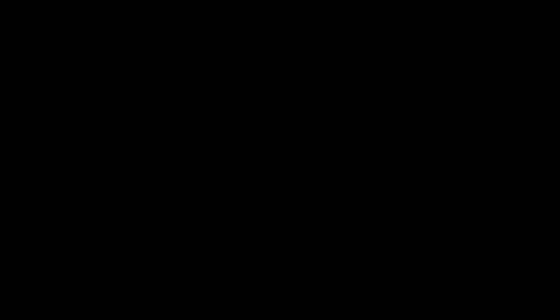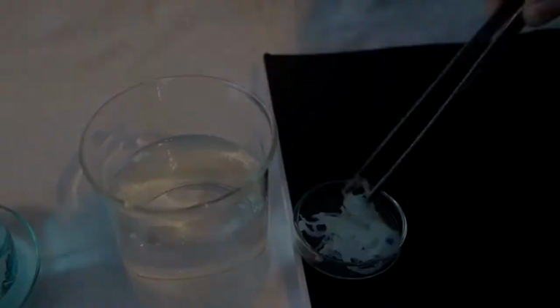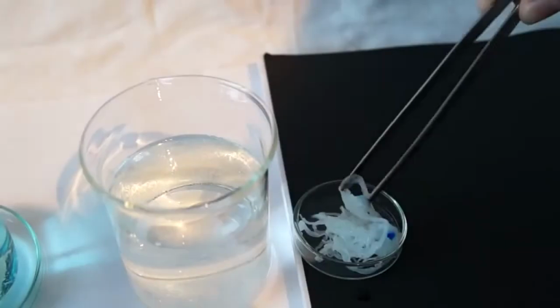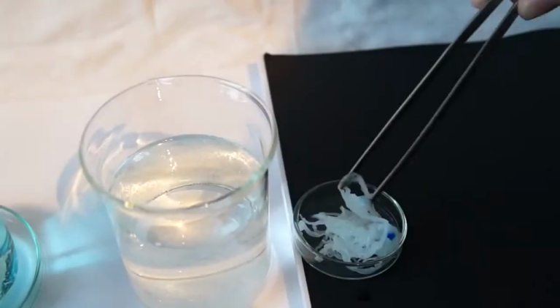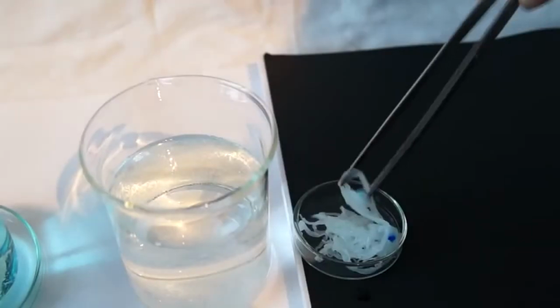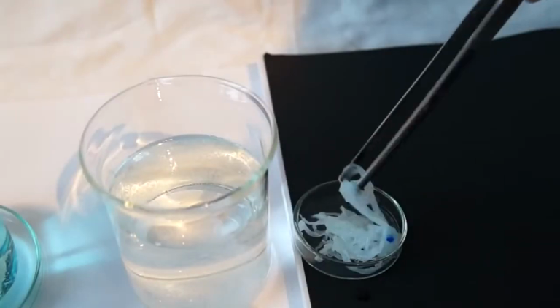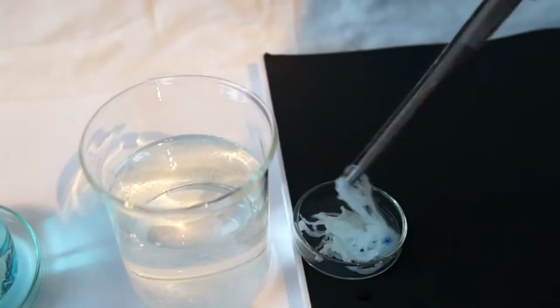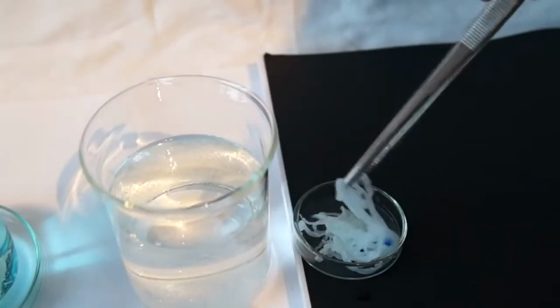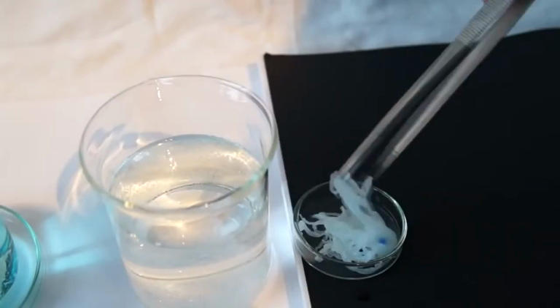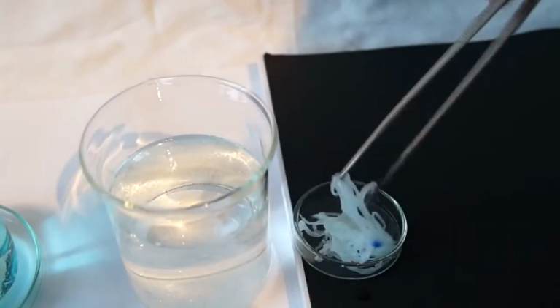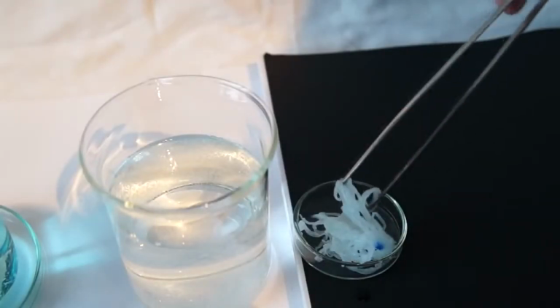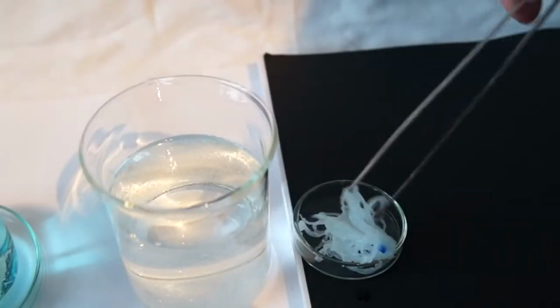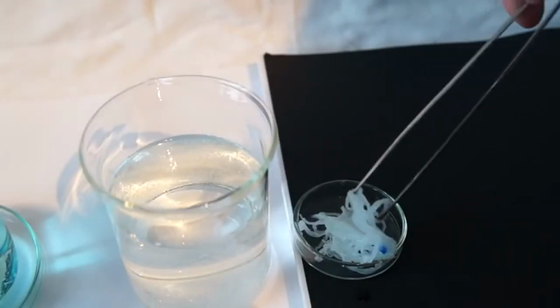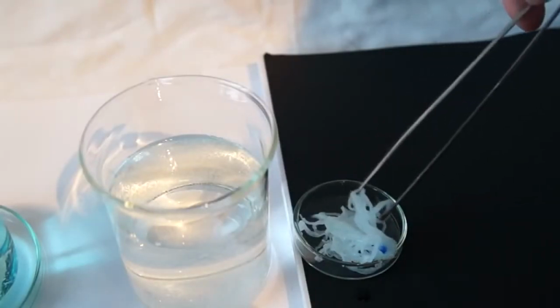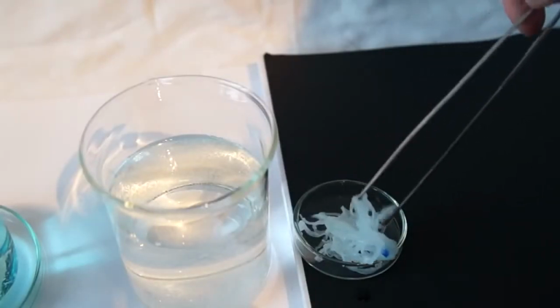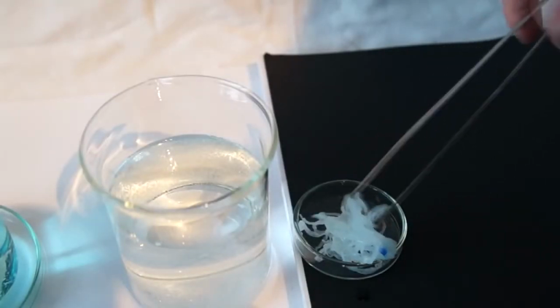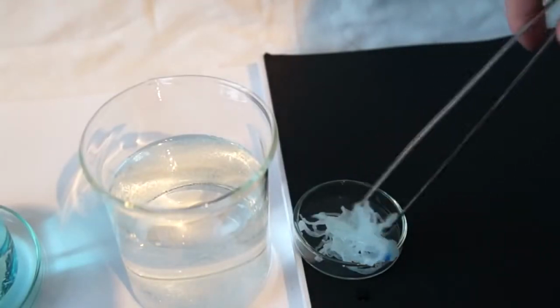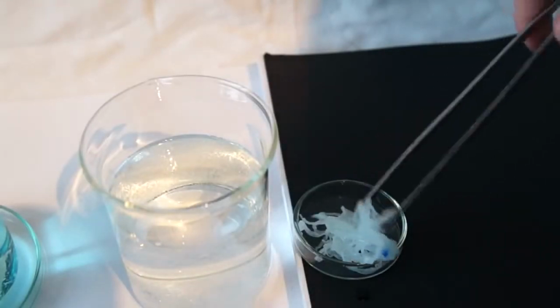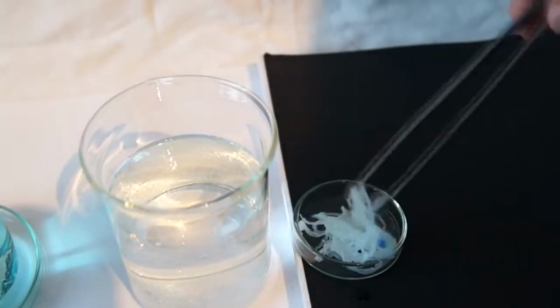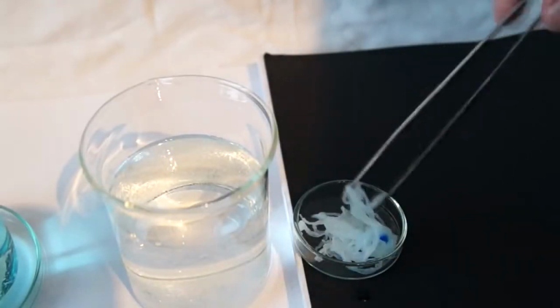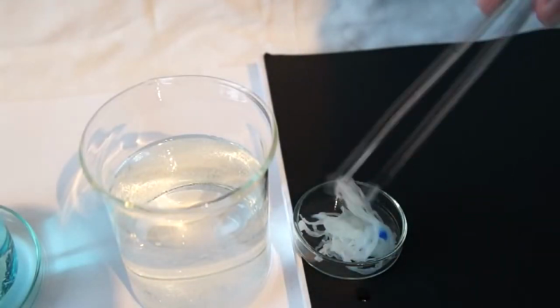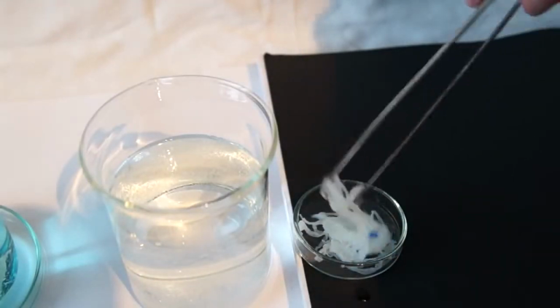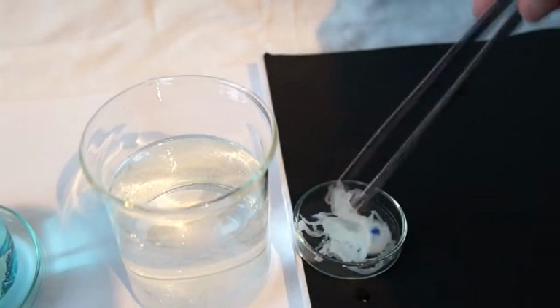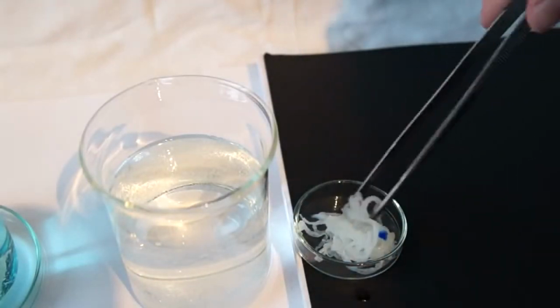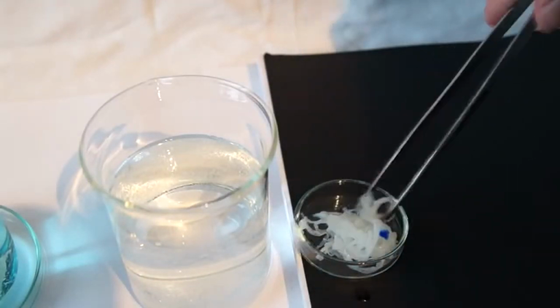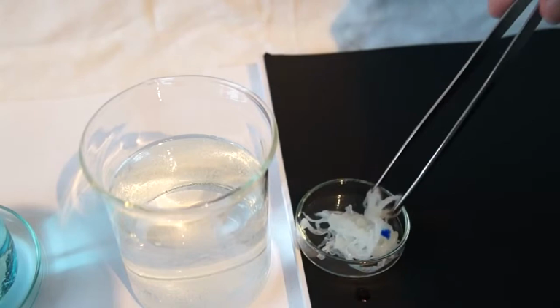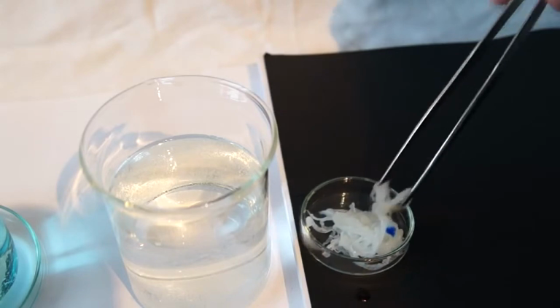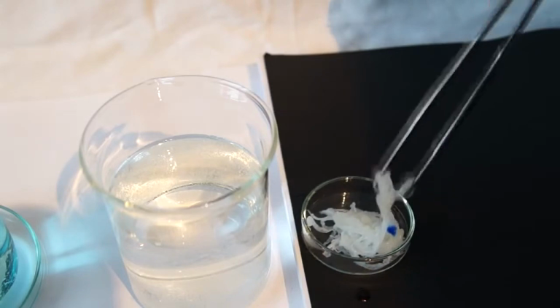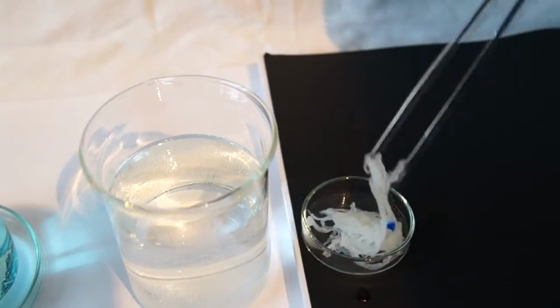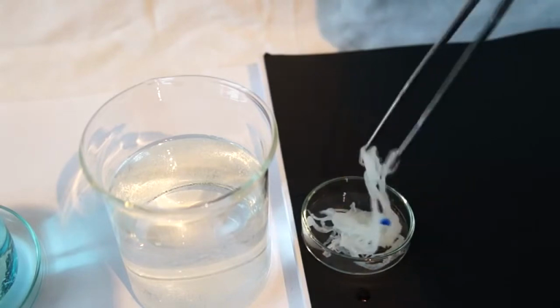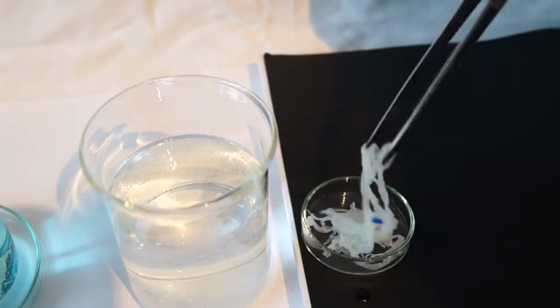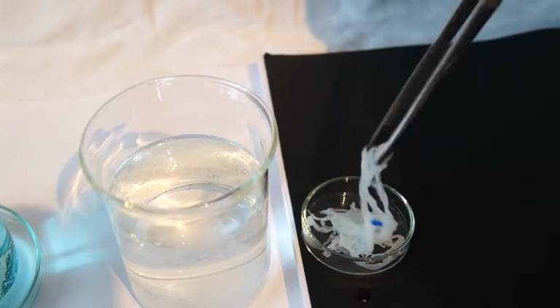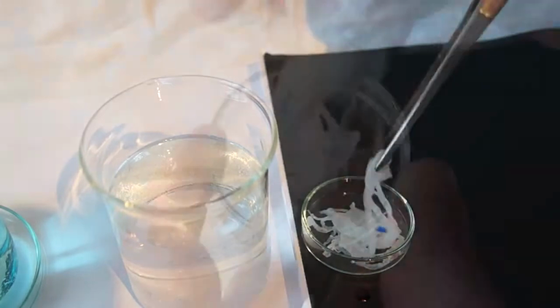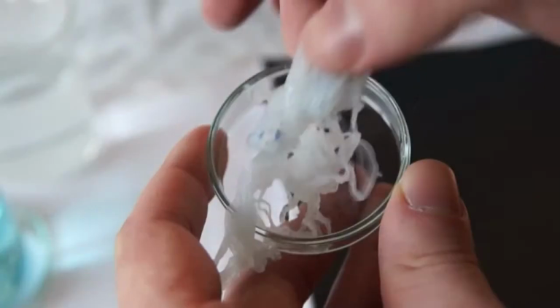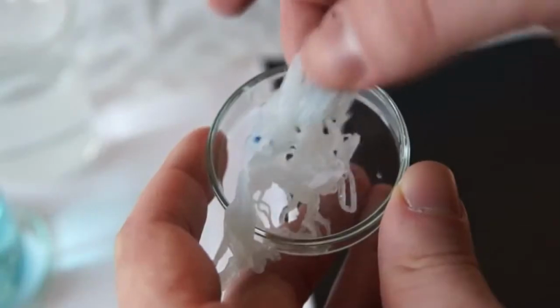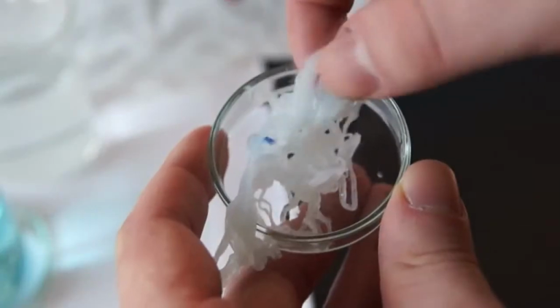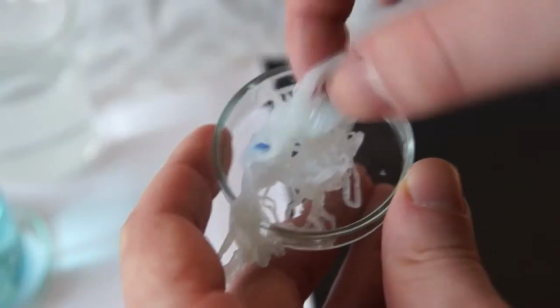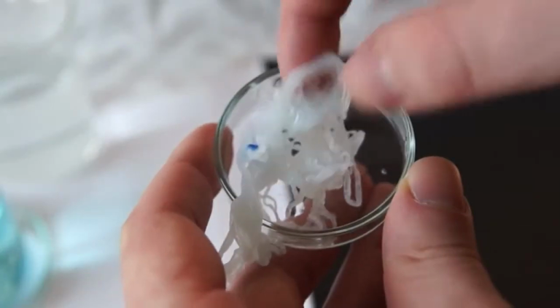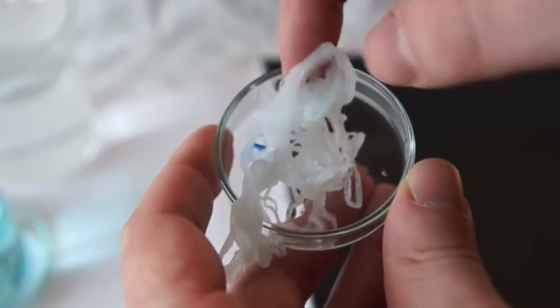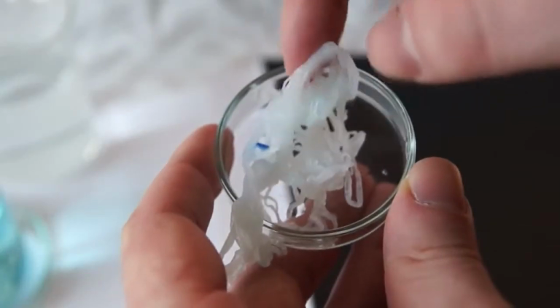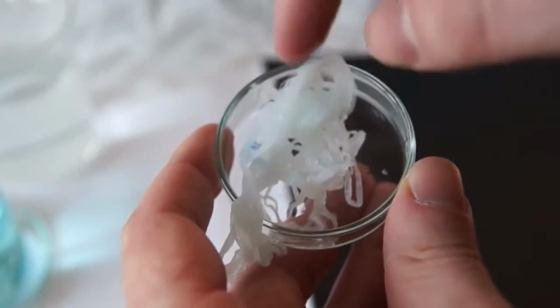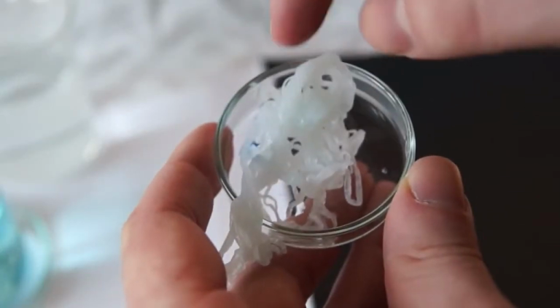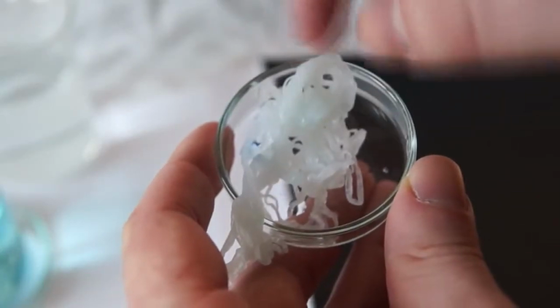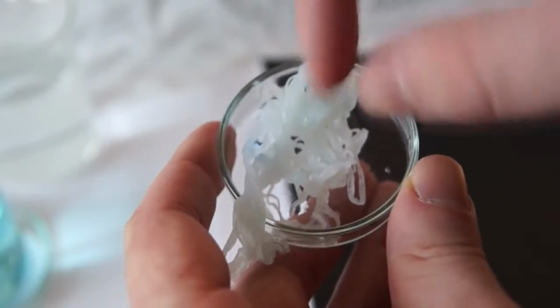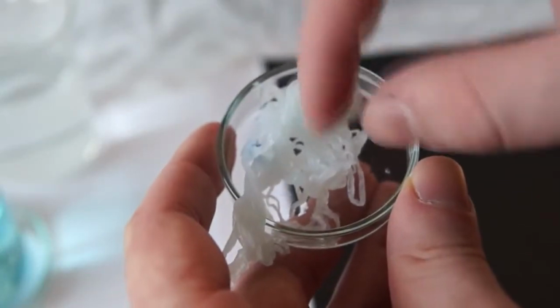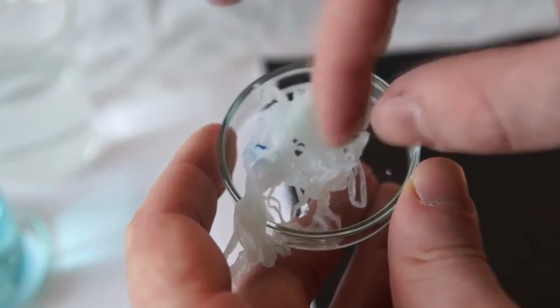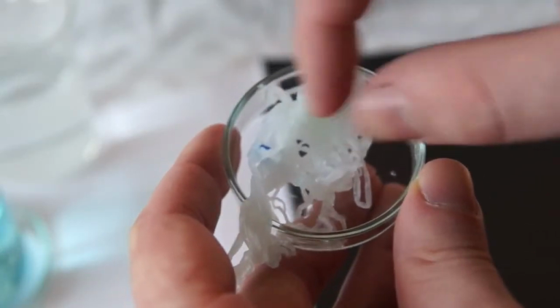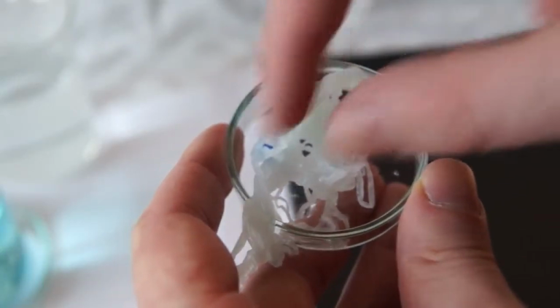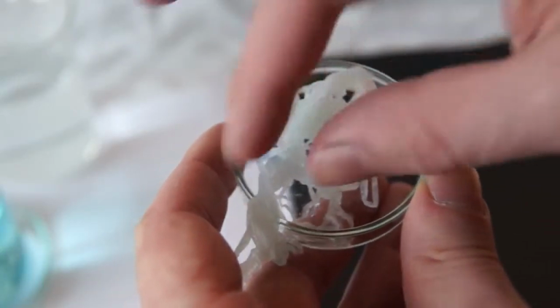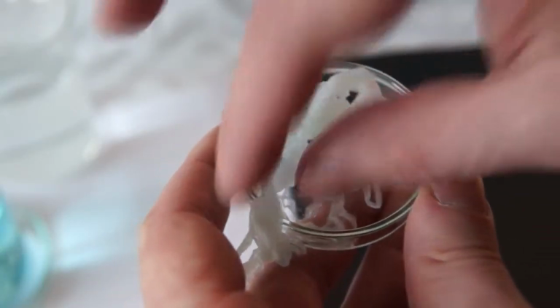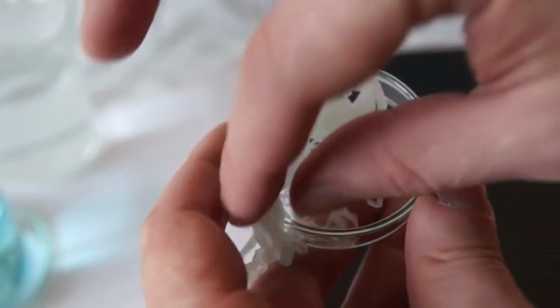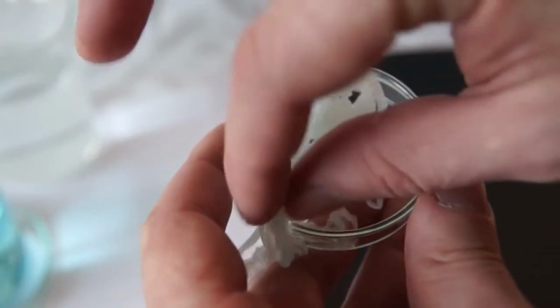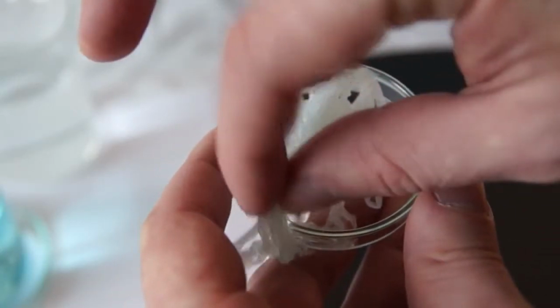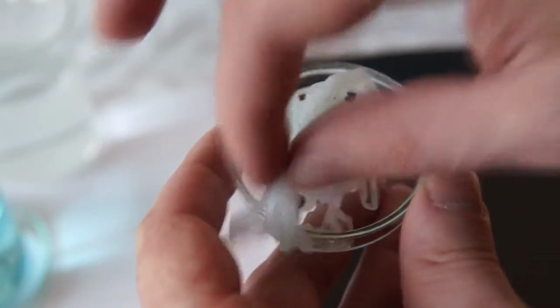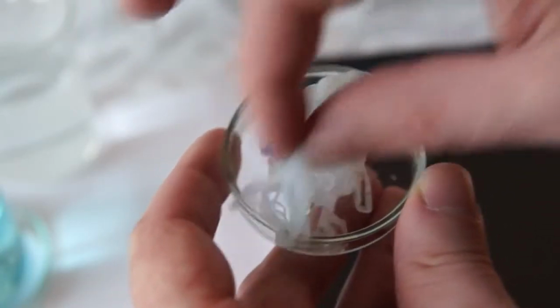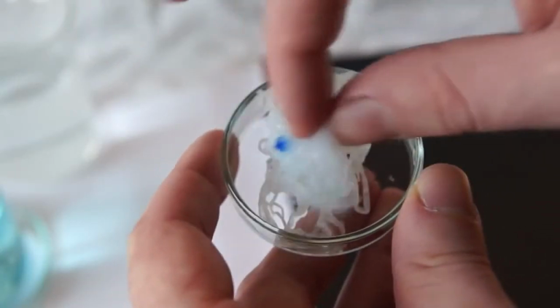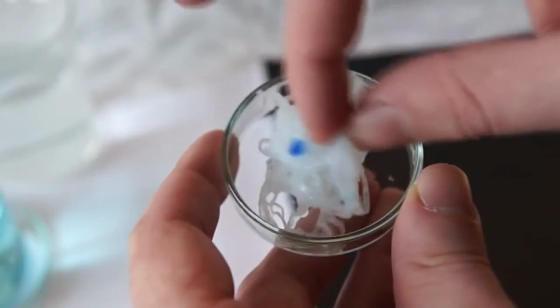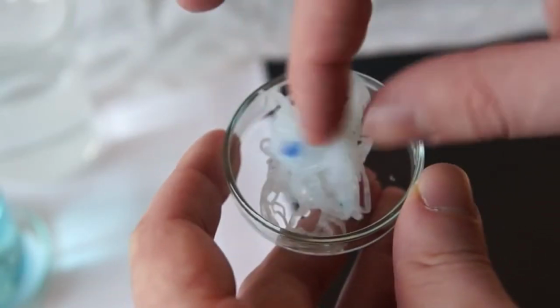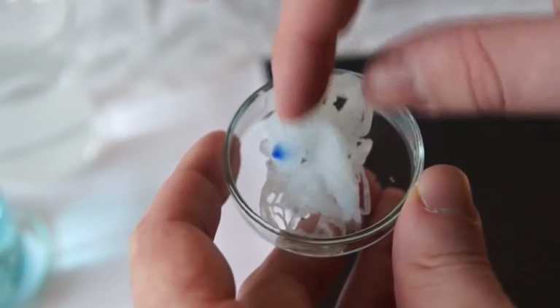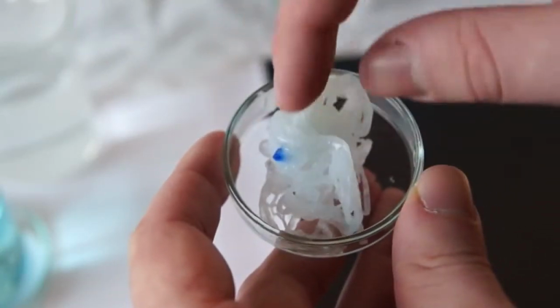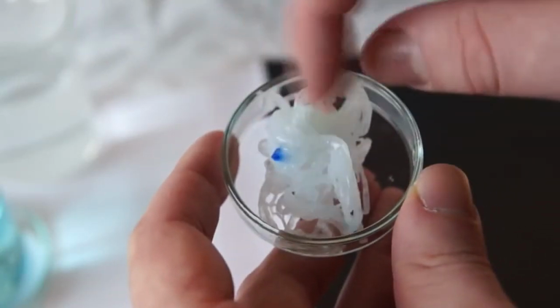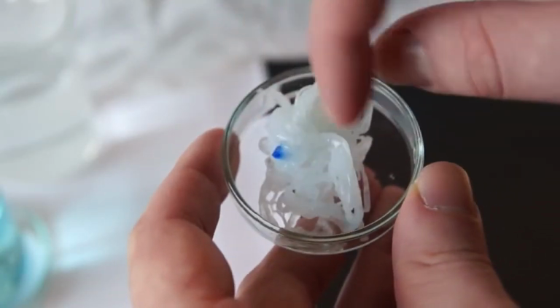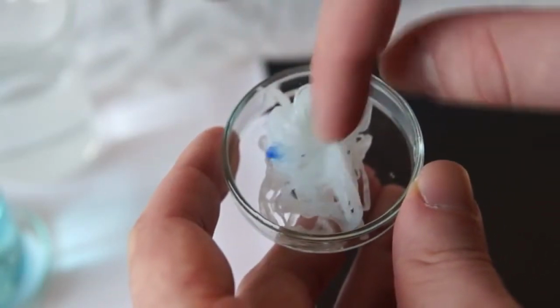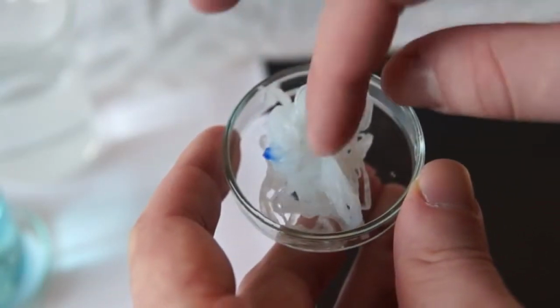Hello everyone! Today we will conduct a very interesting experiment which is called making rayon, or artificial silk production.